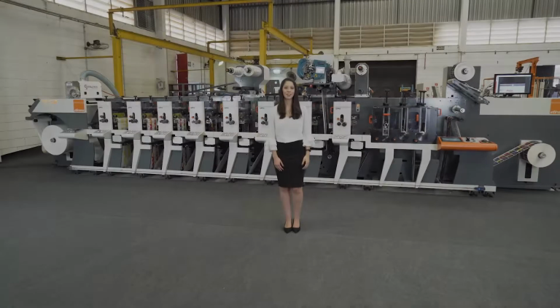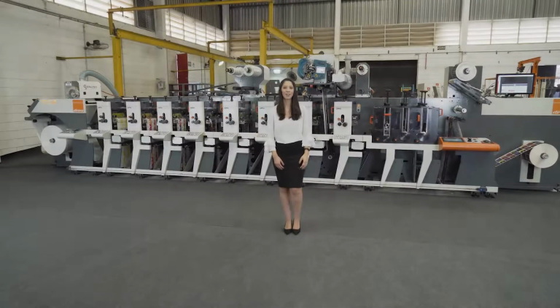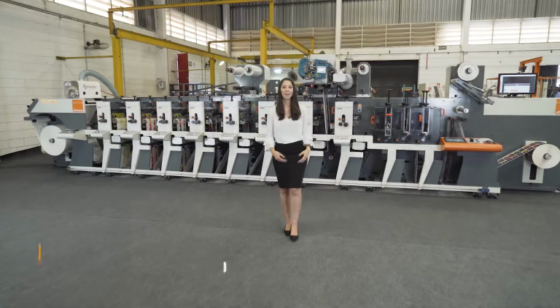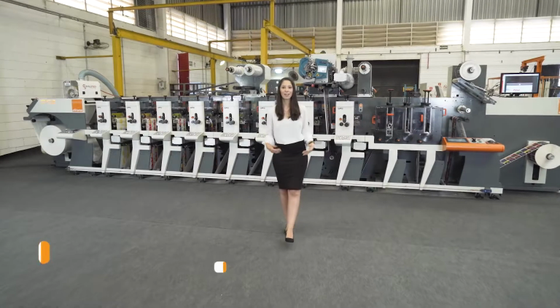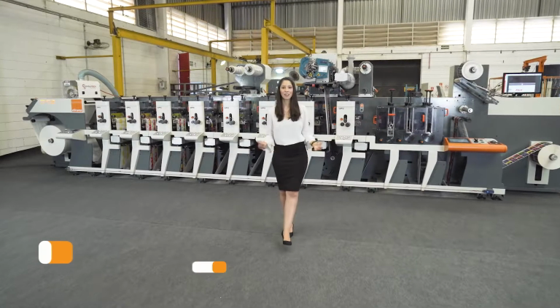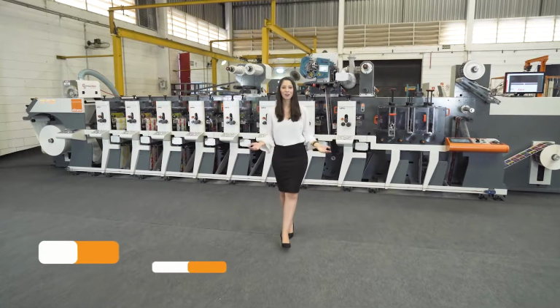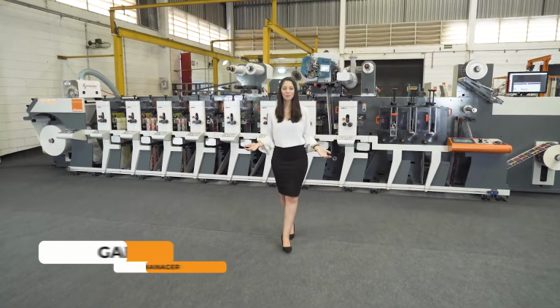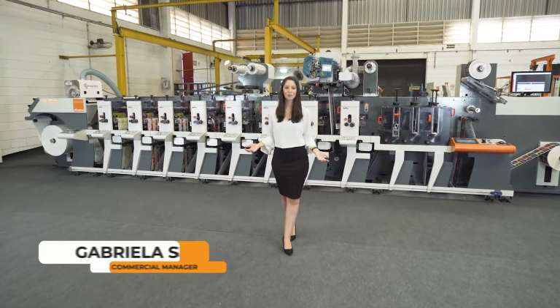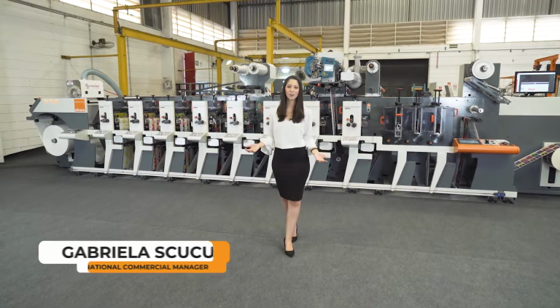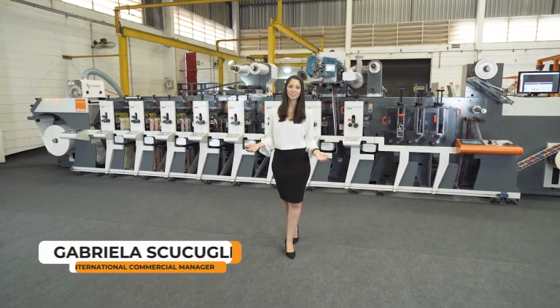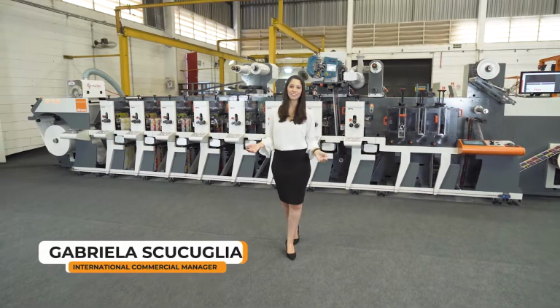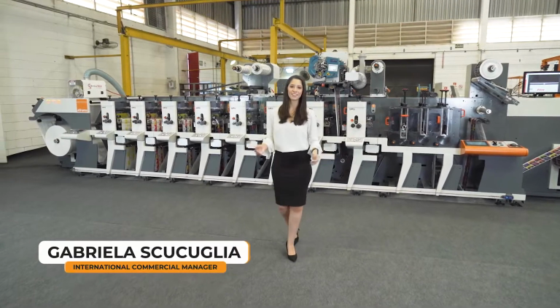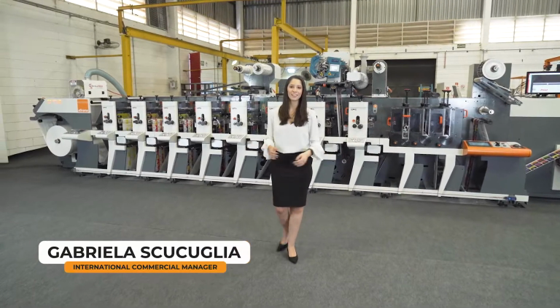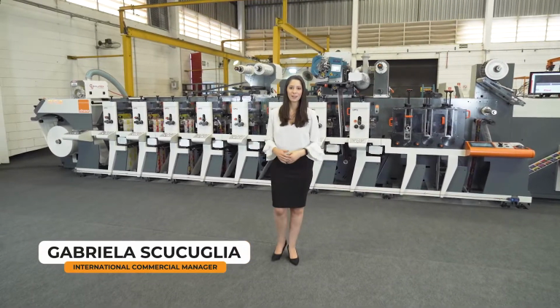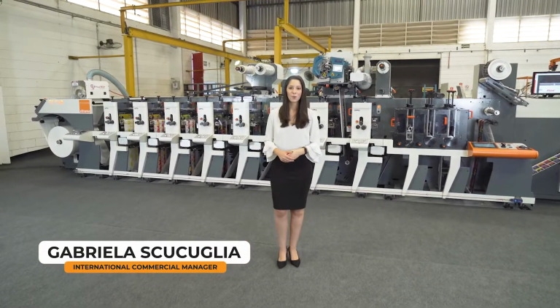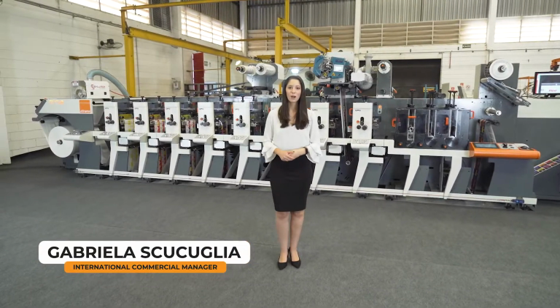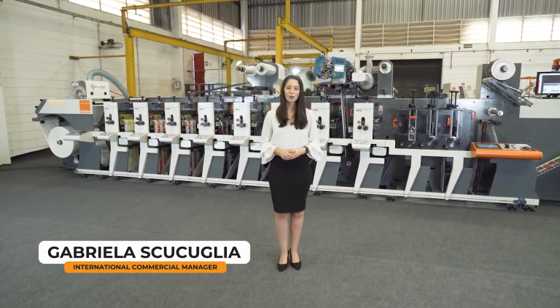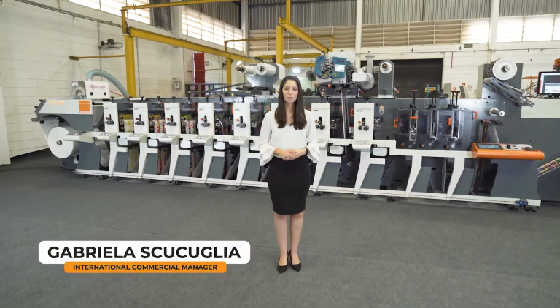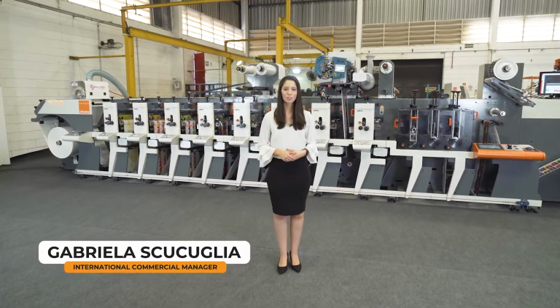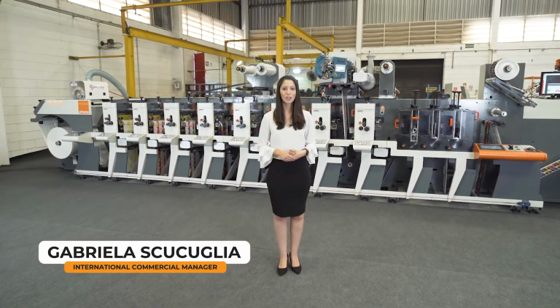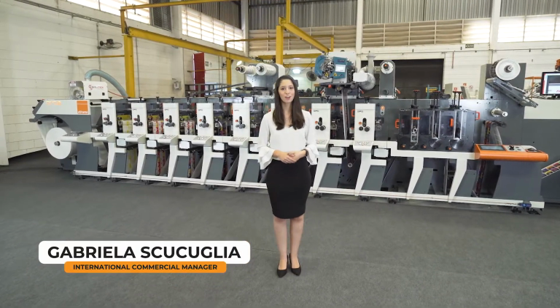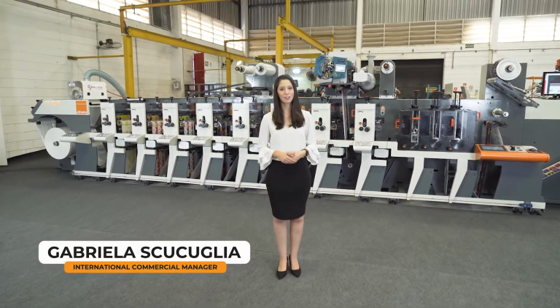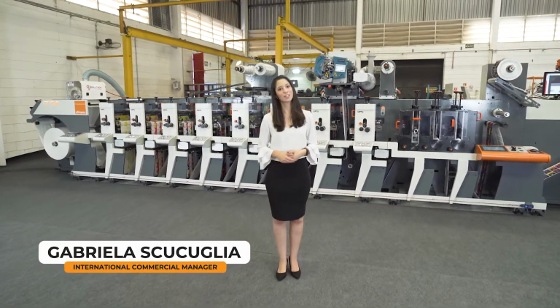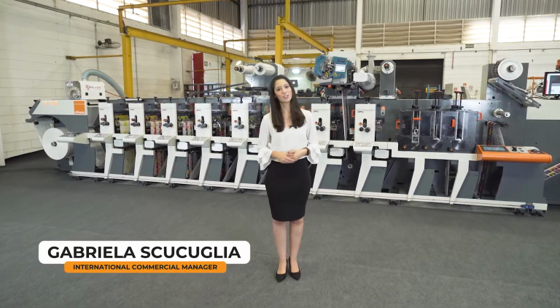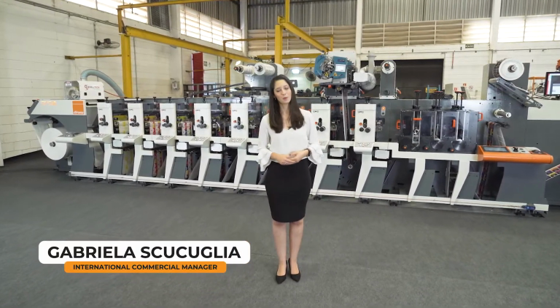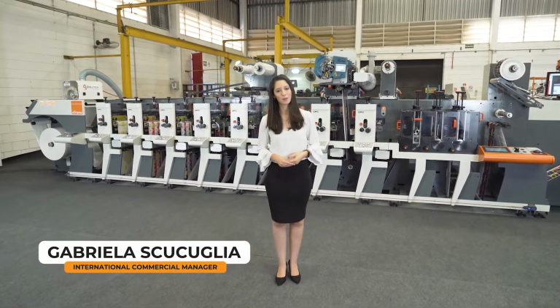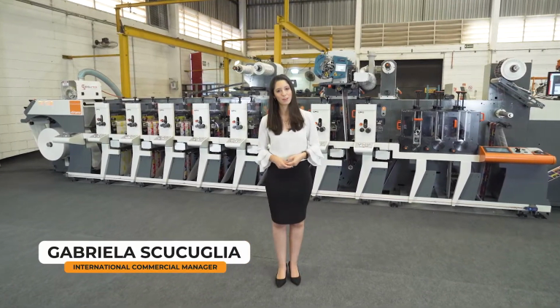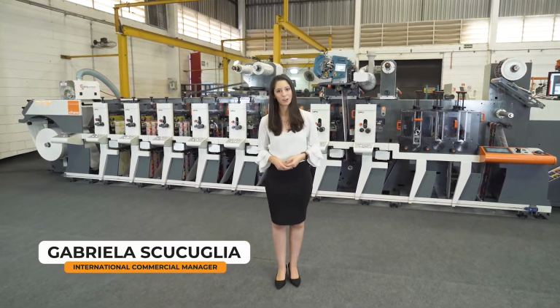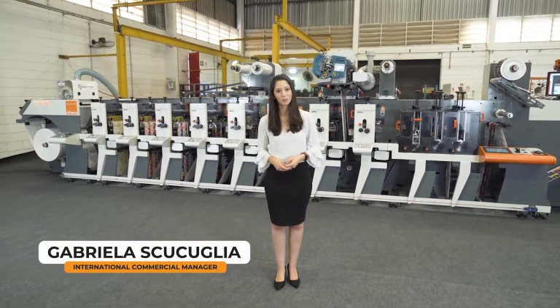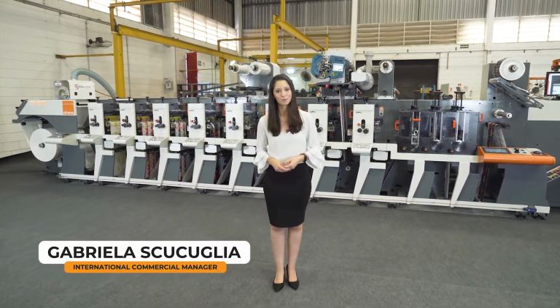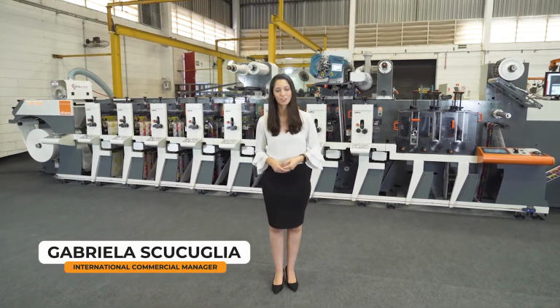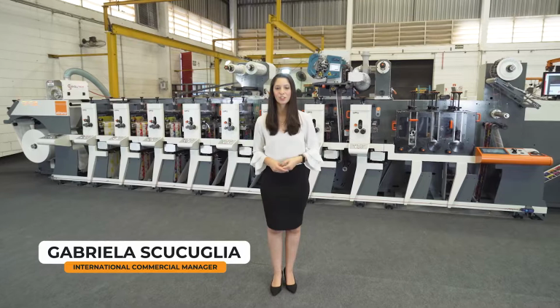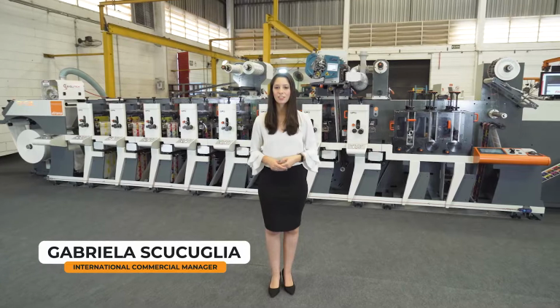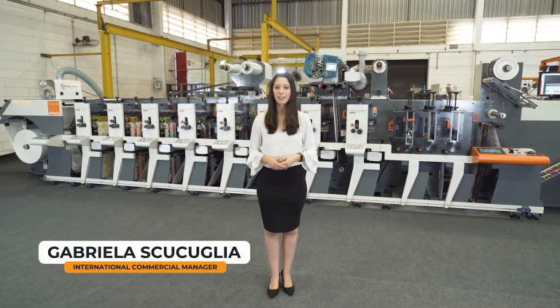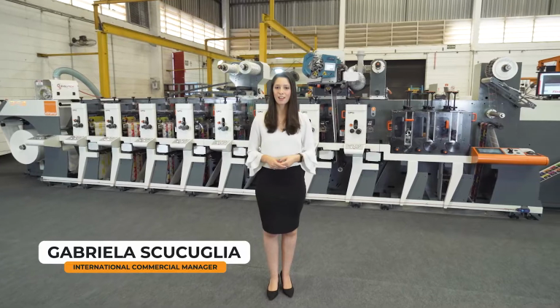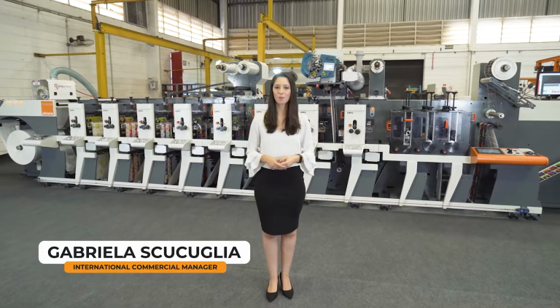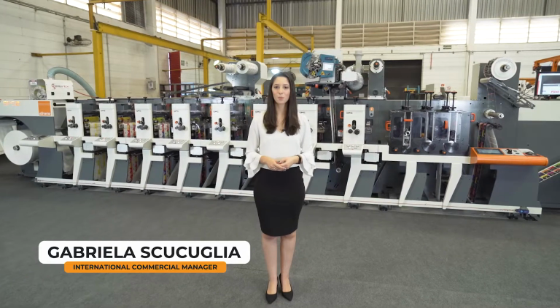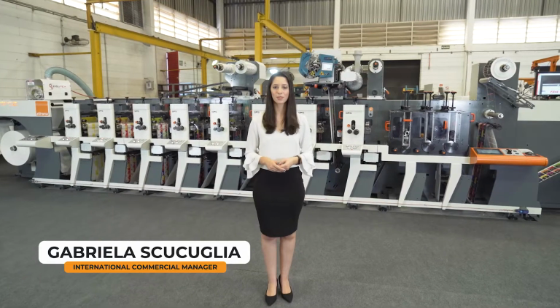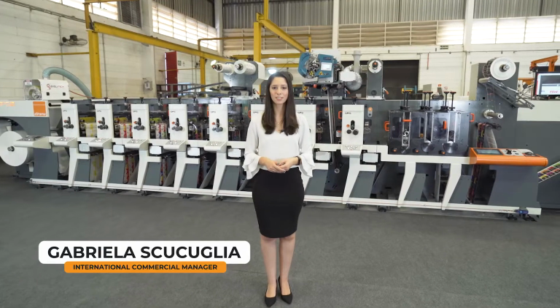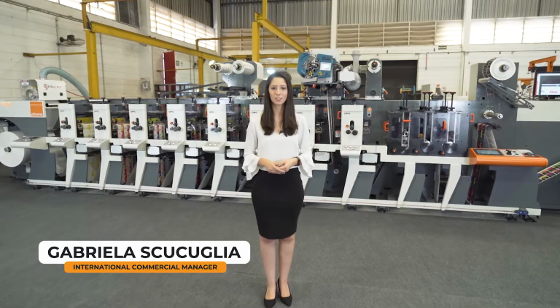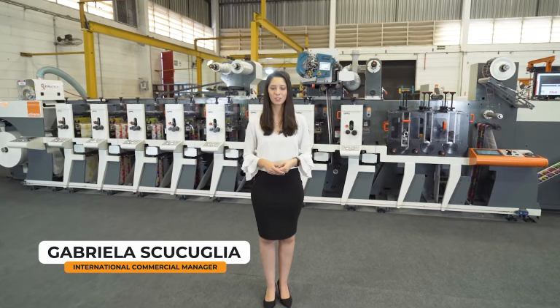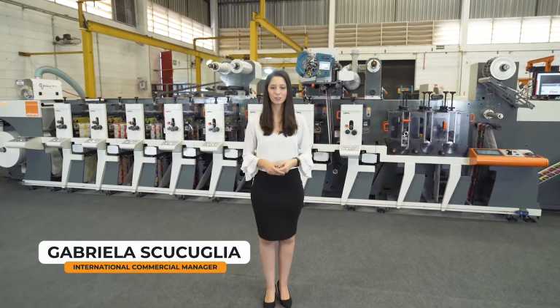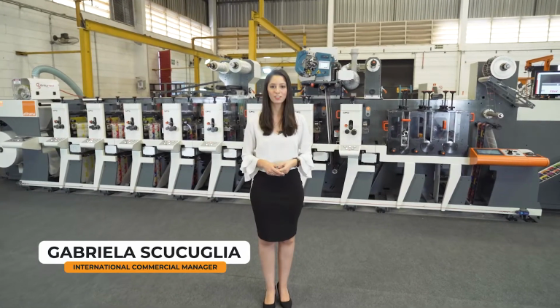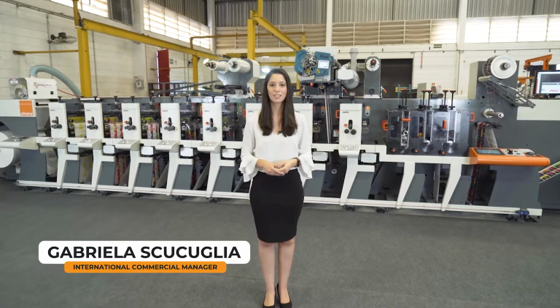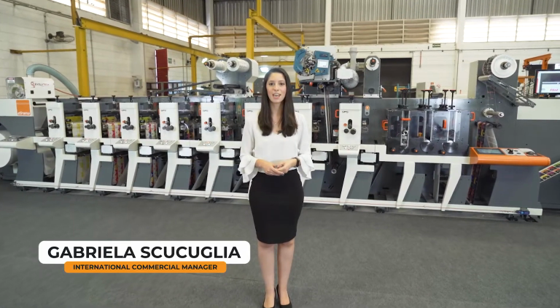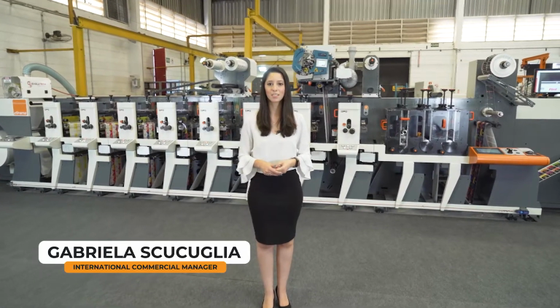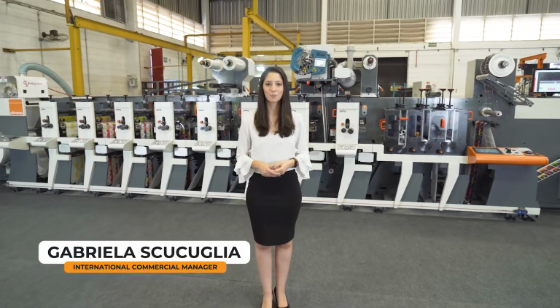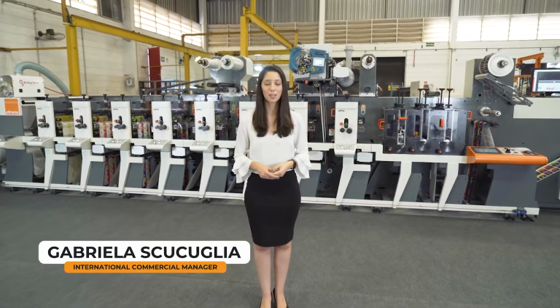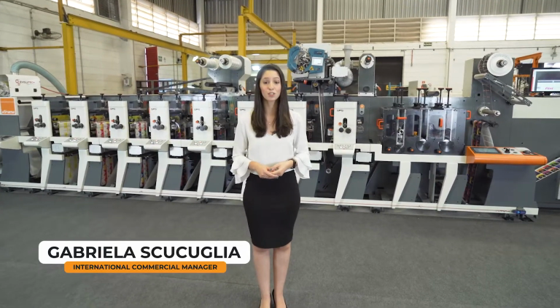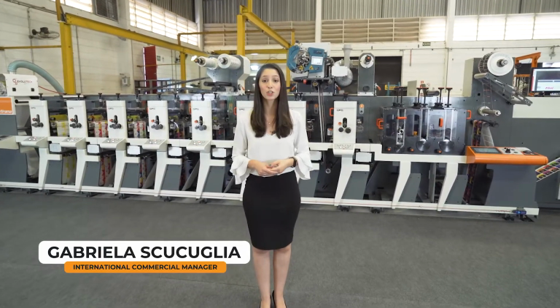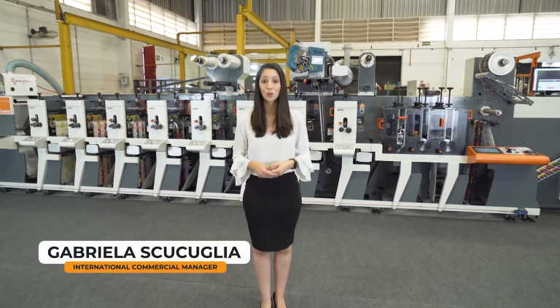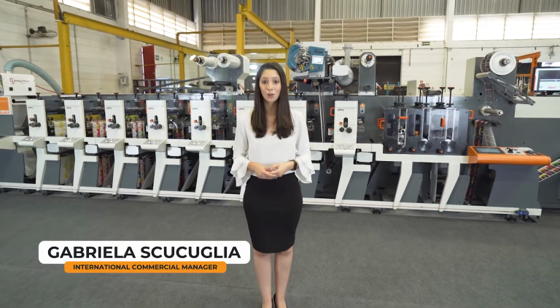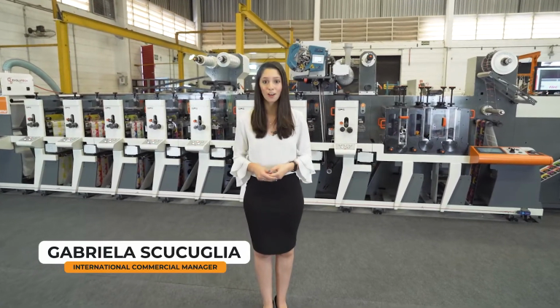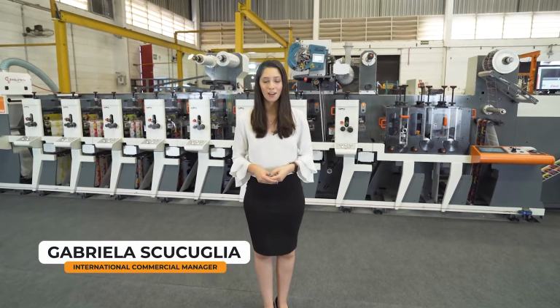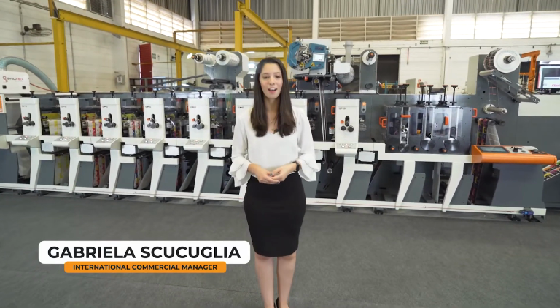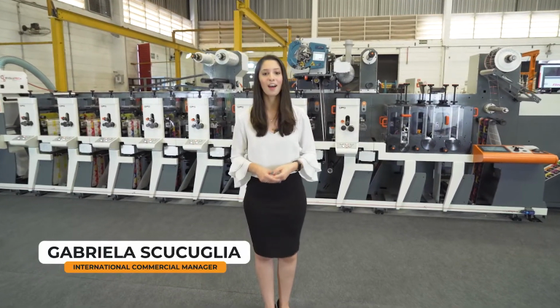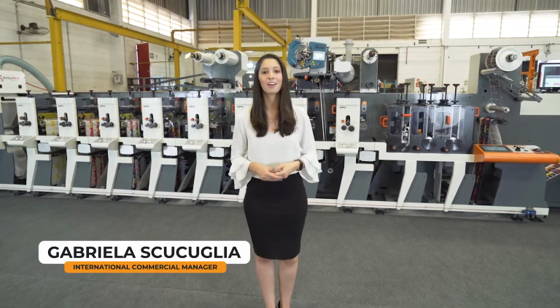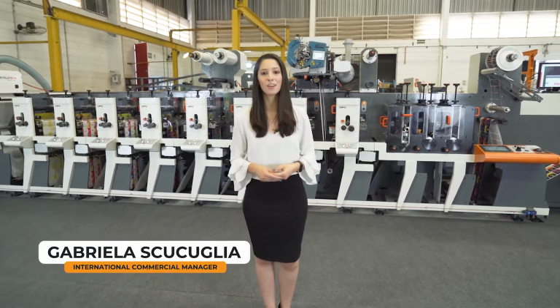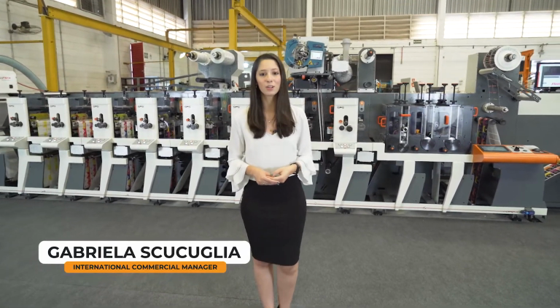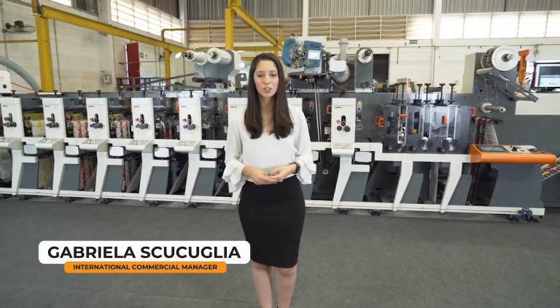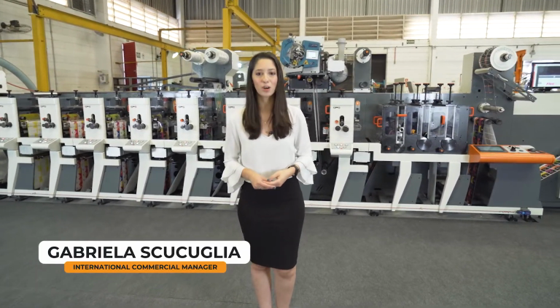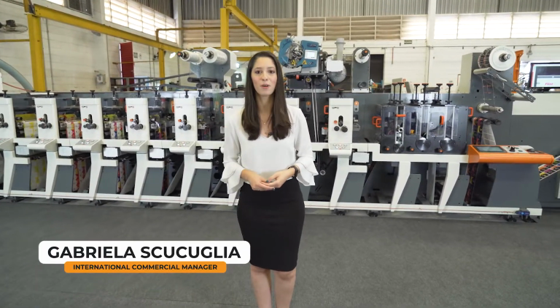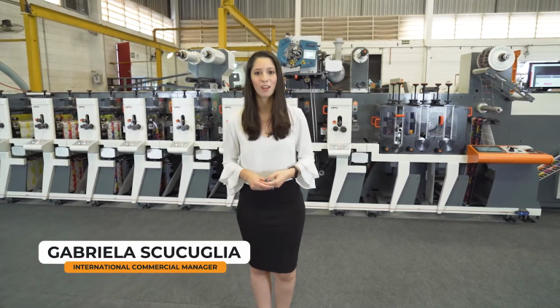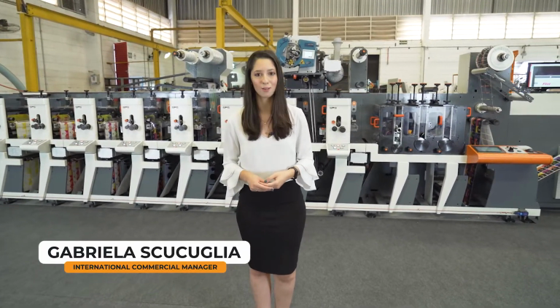Hello everyone! Welcome to another ETH video. Today I will present you the SPS2, a new ETH lounge.